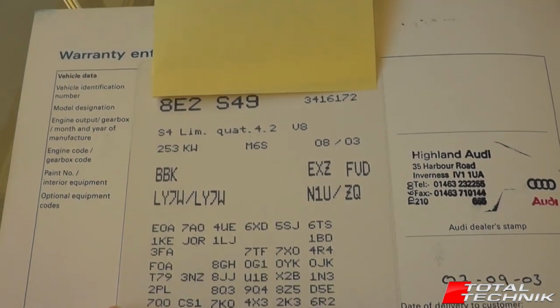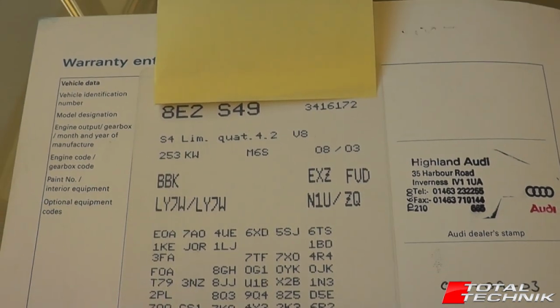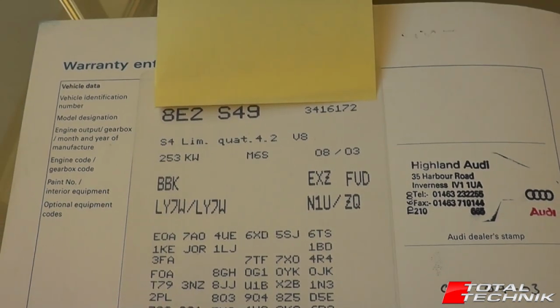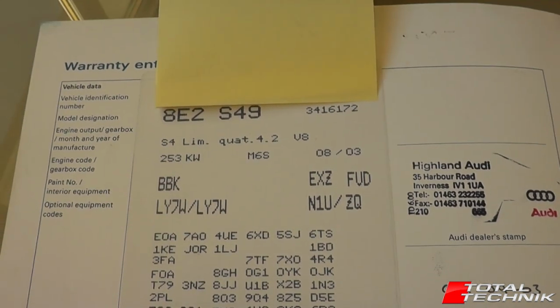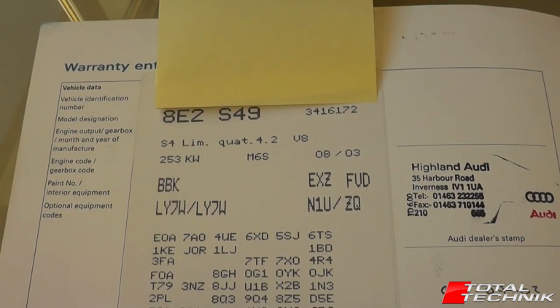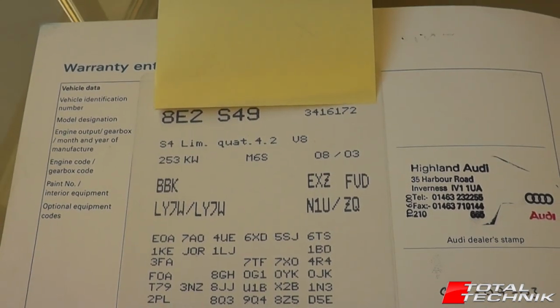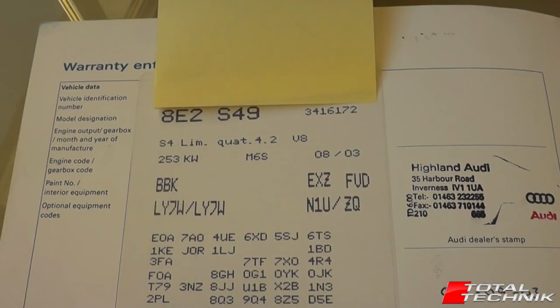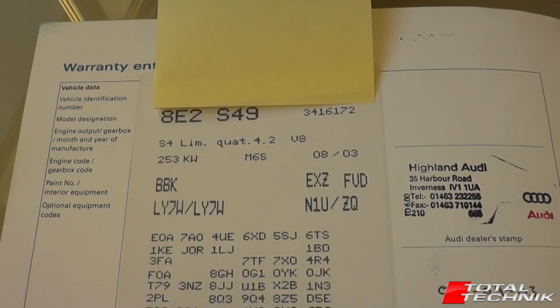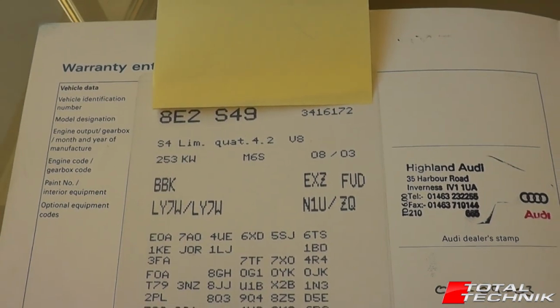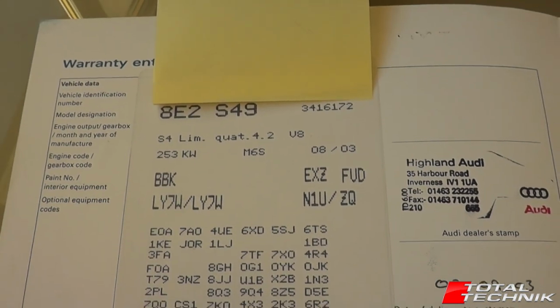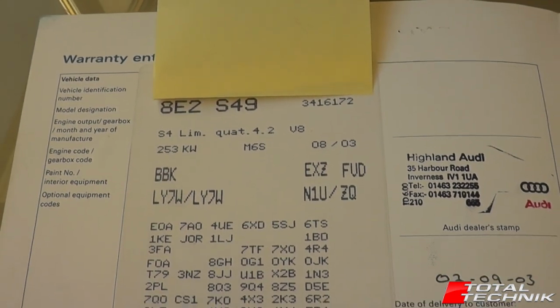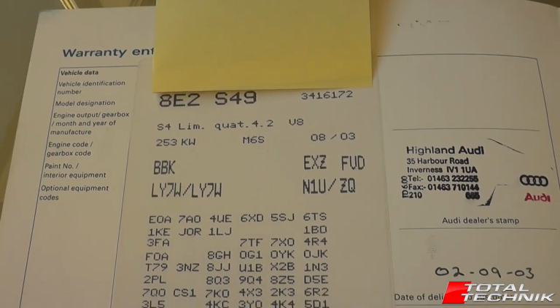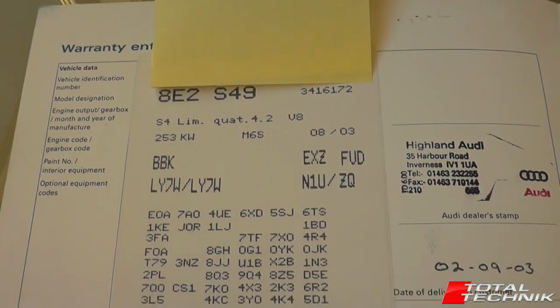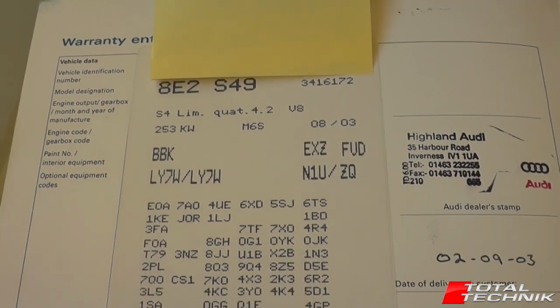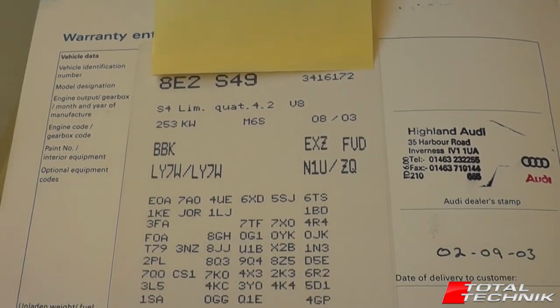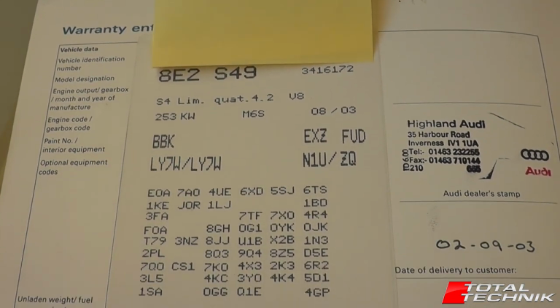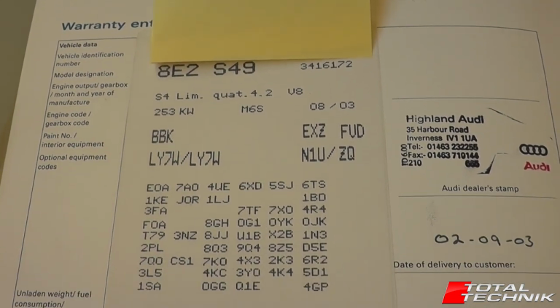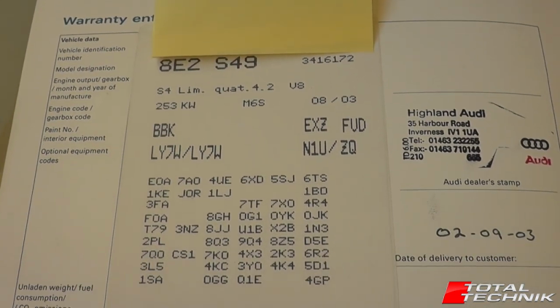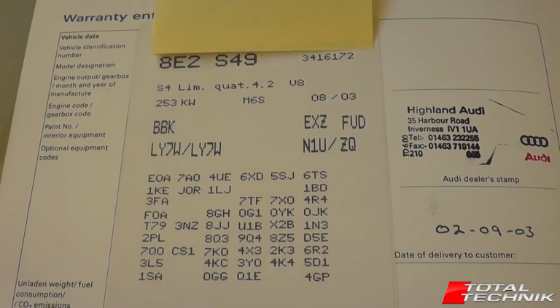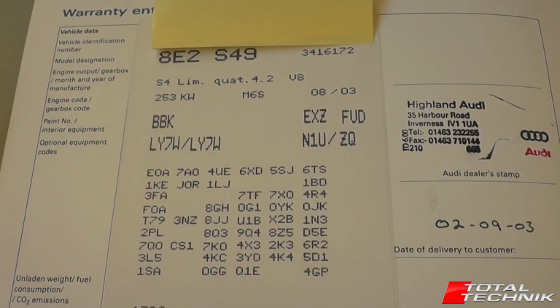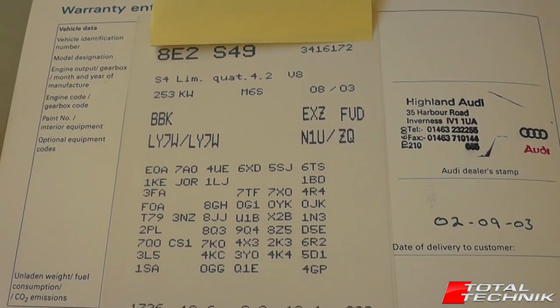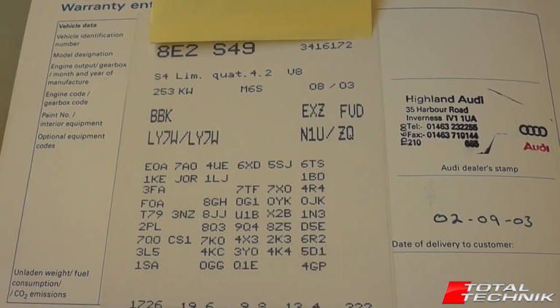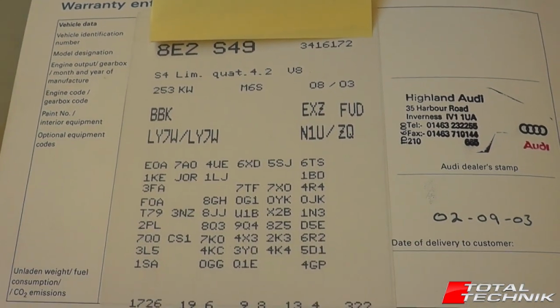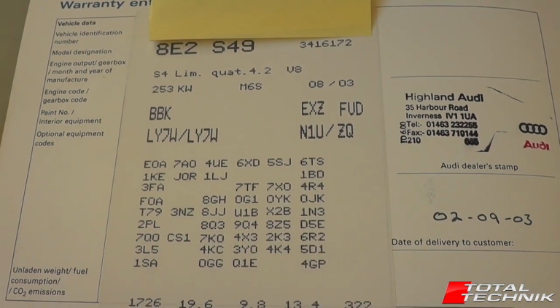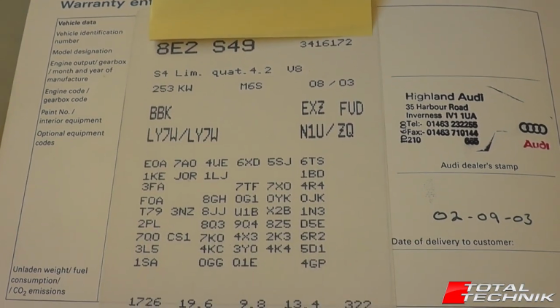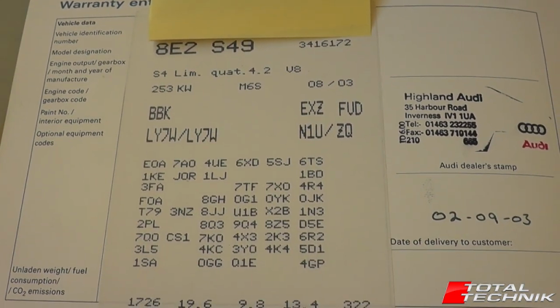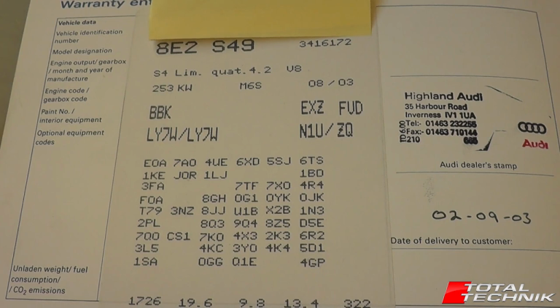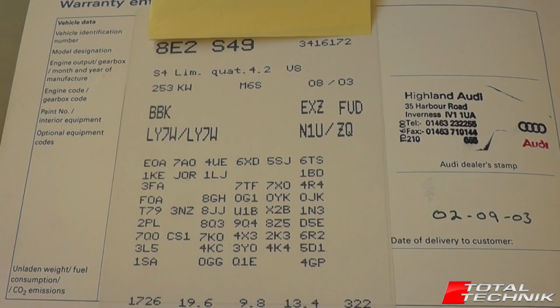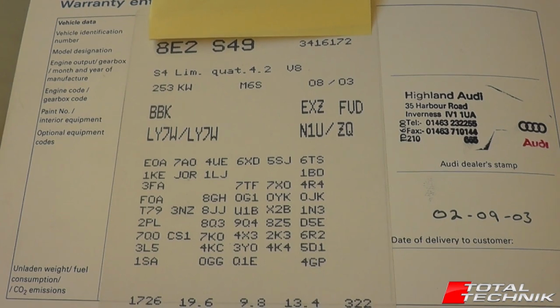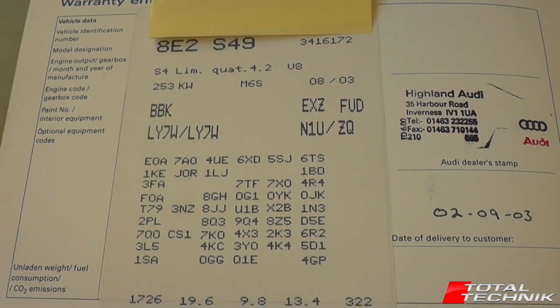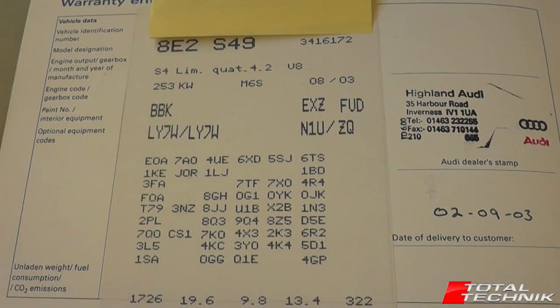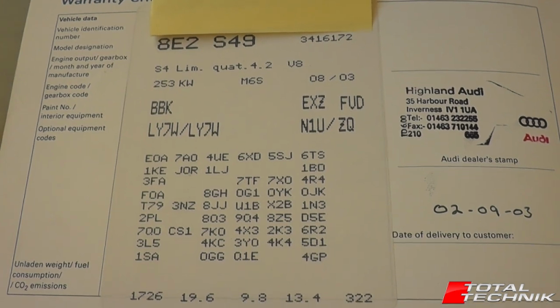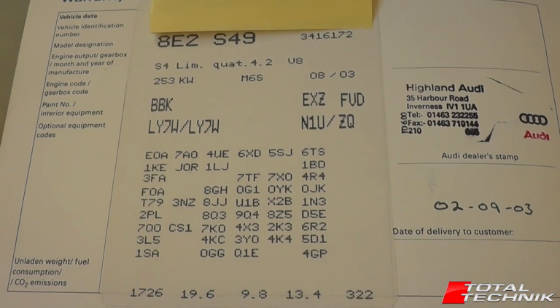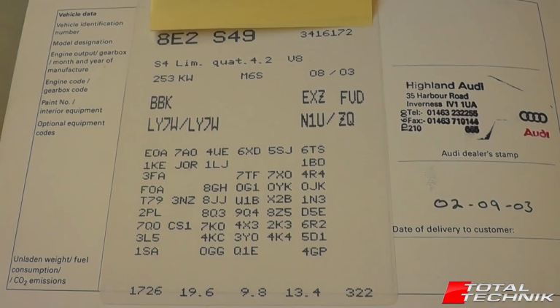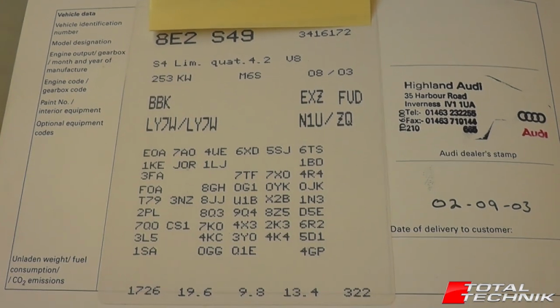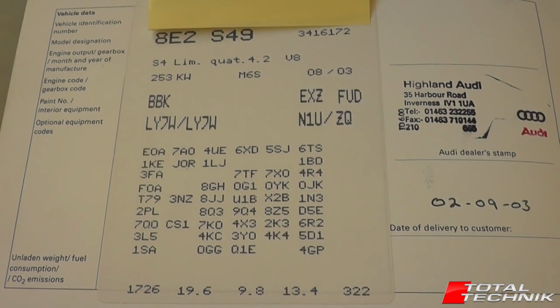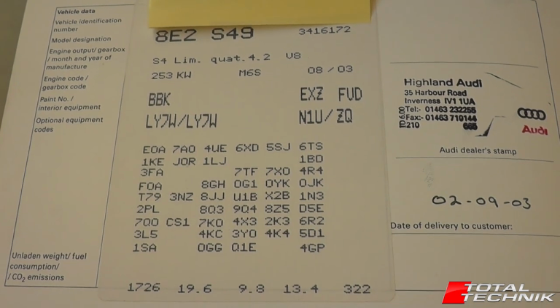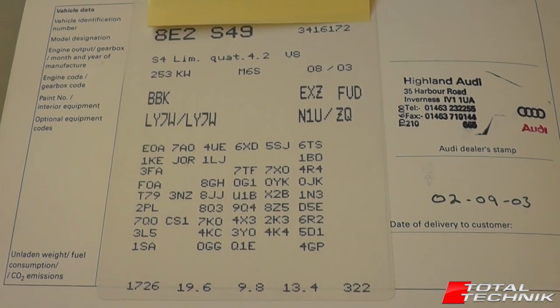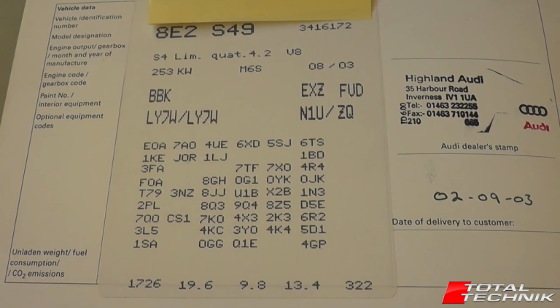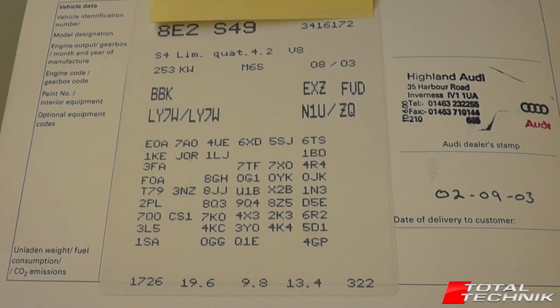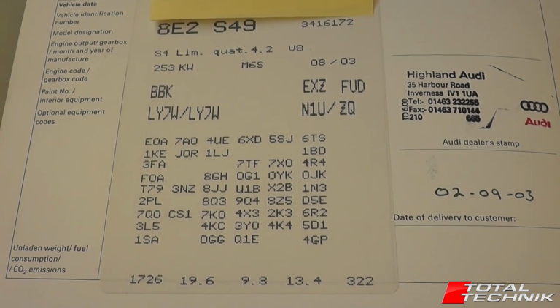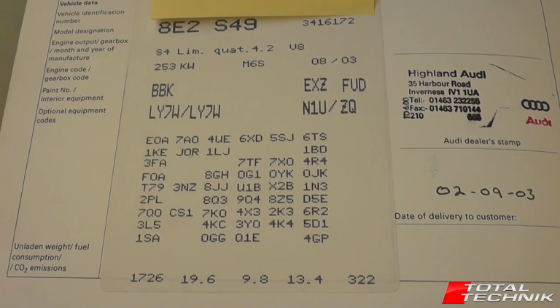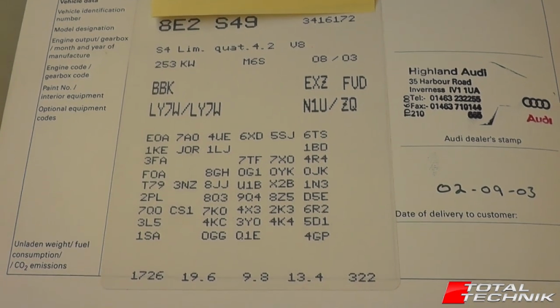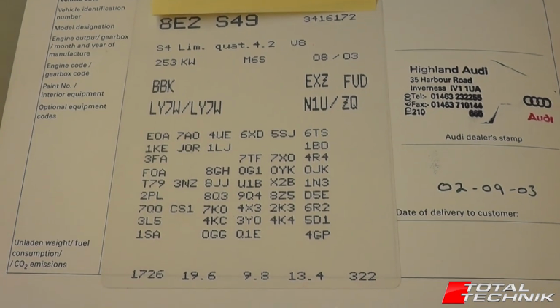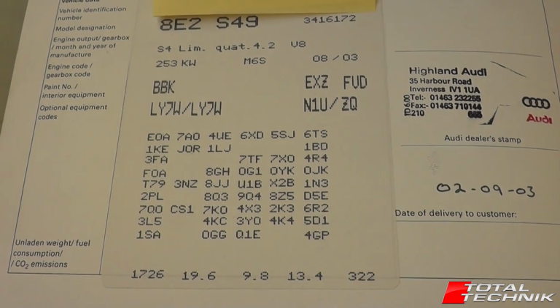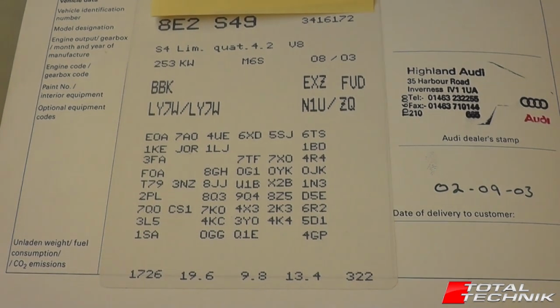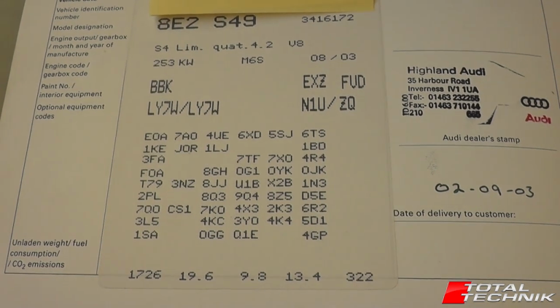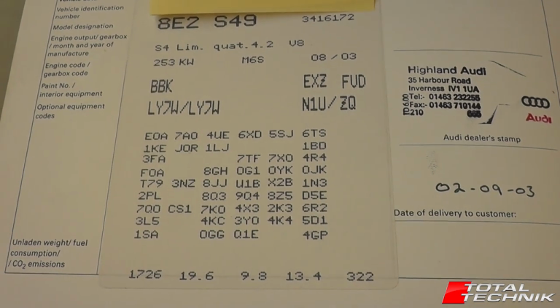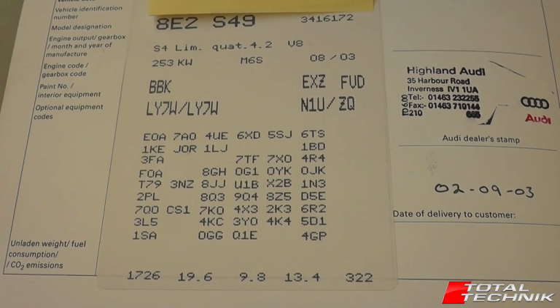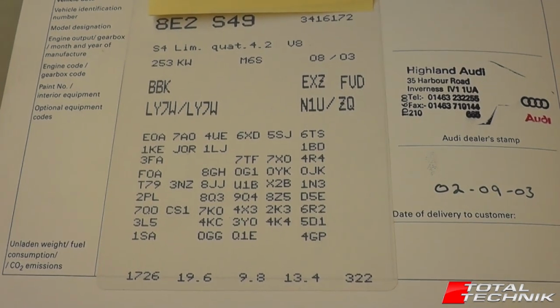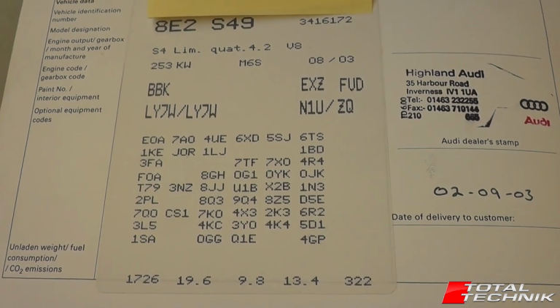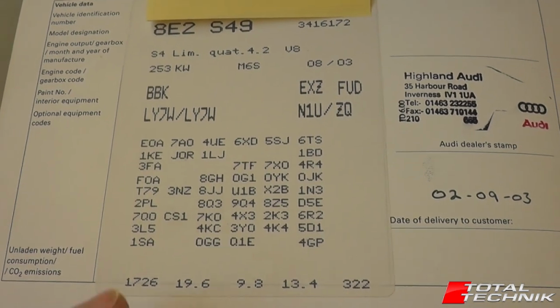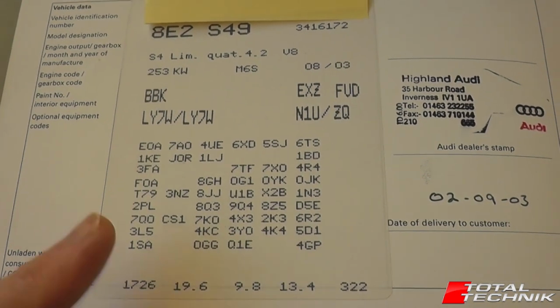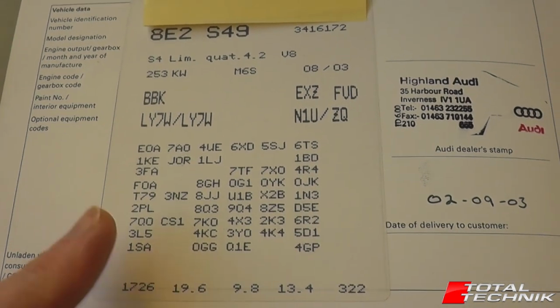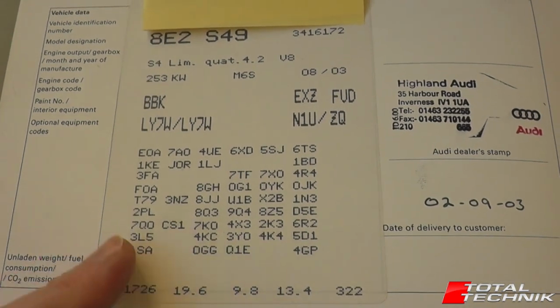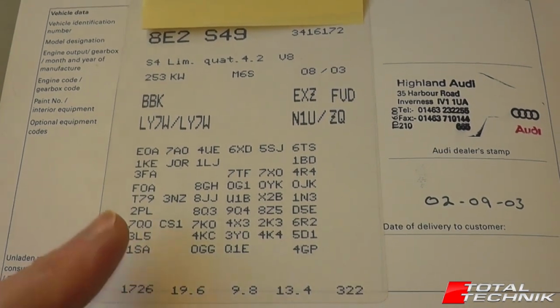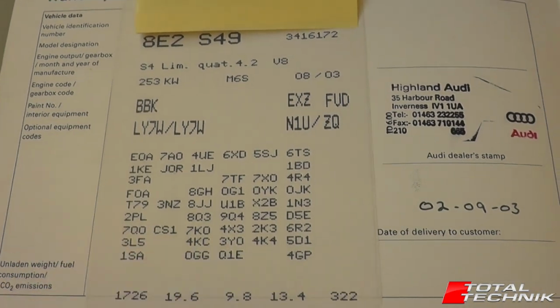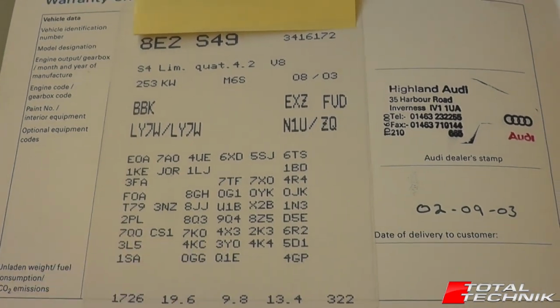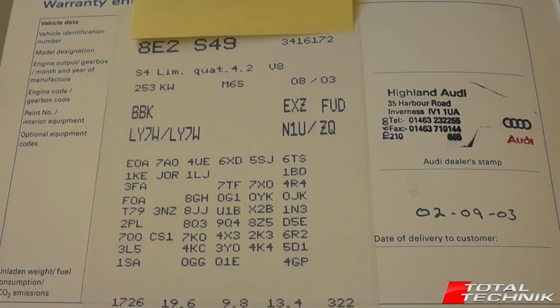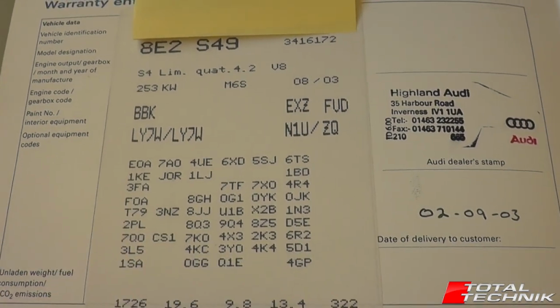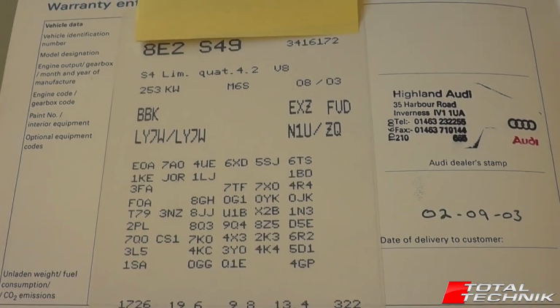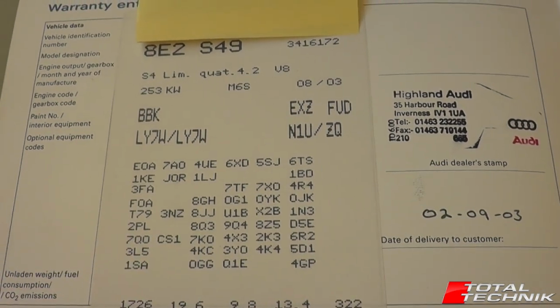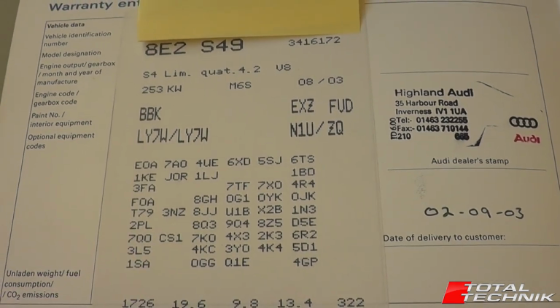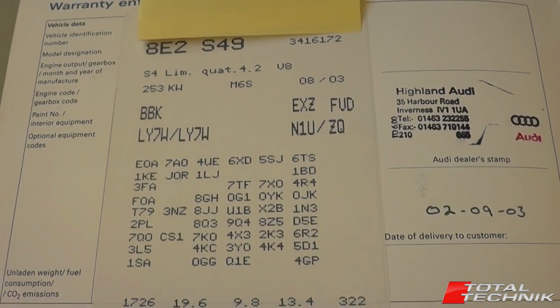So that's it - that's your build label and what some of the main codes mean. Take a look and best of luck with it.